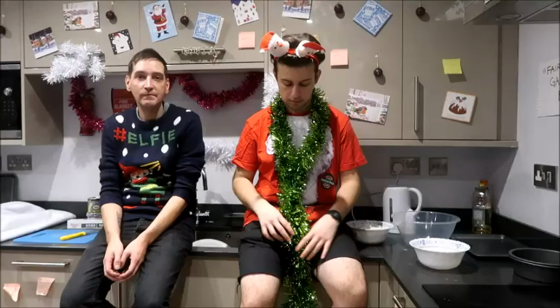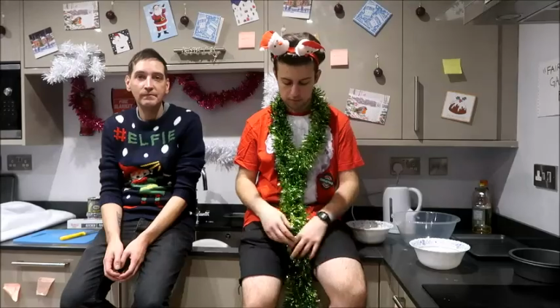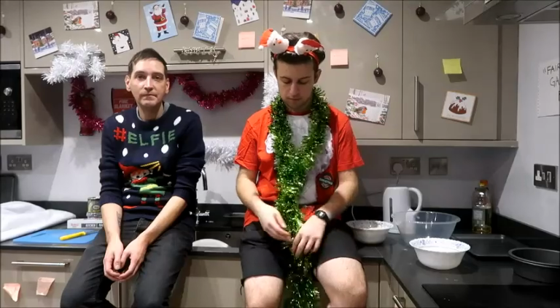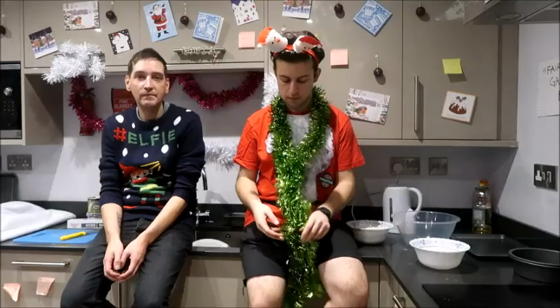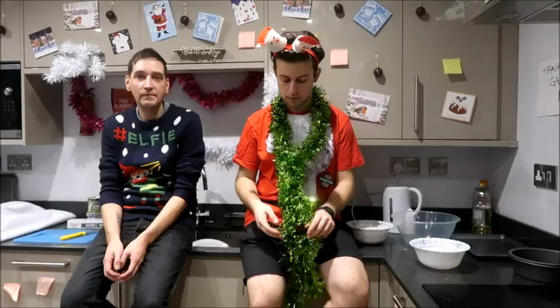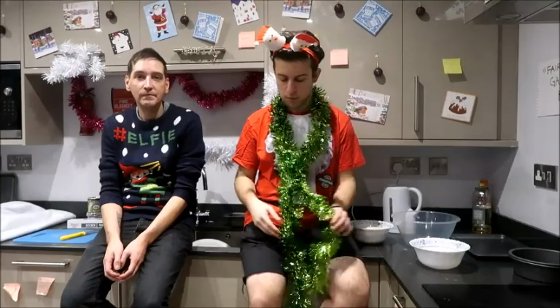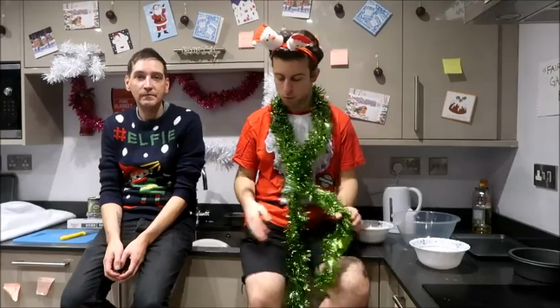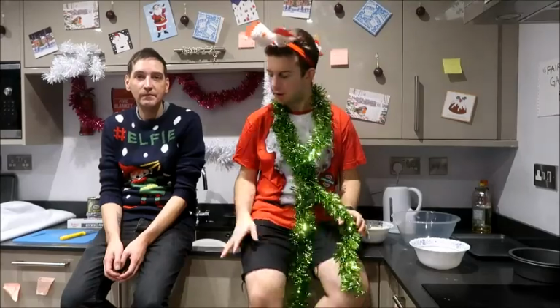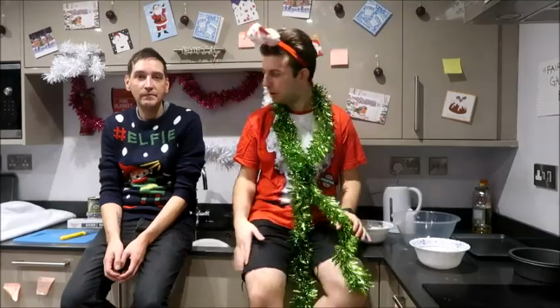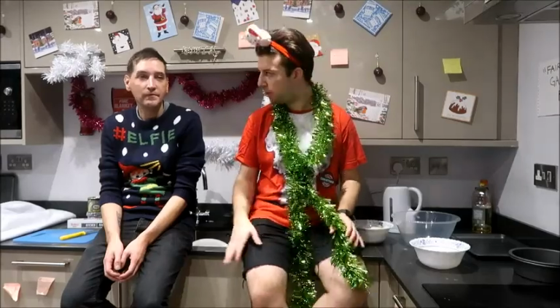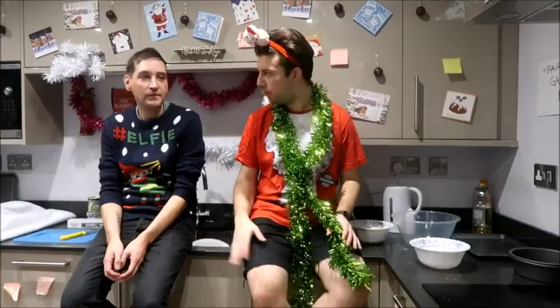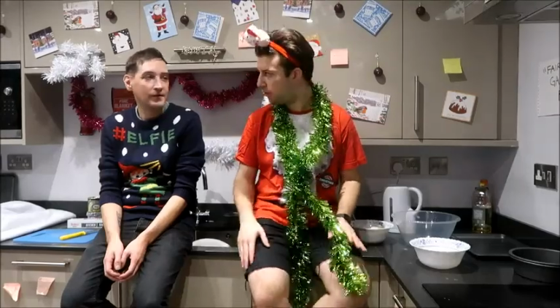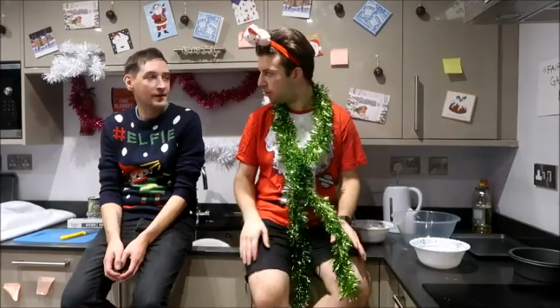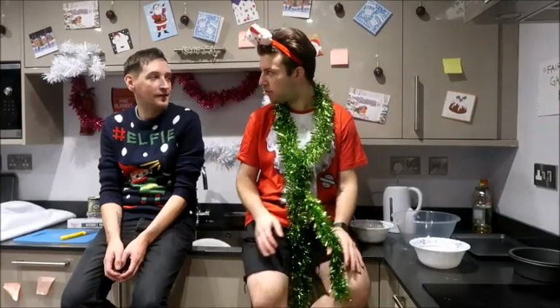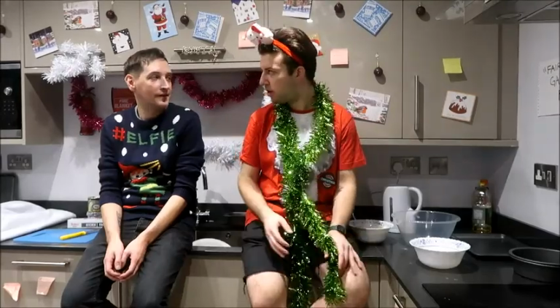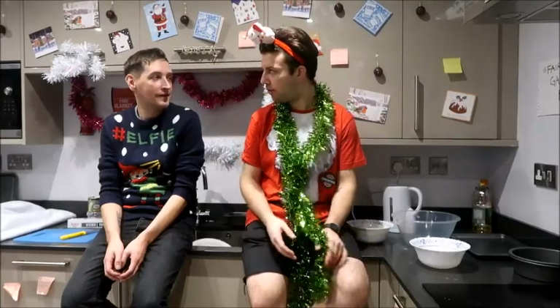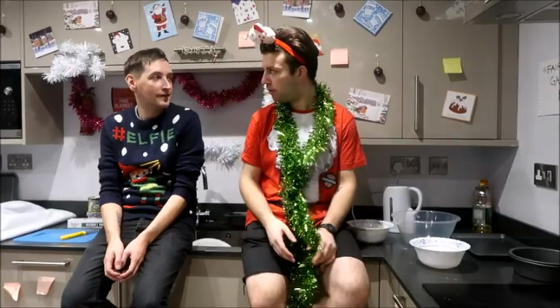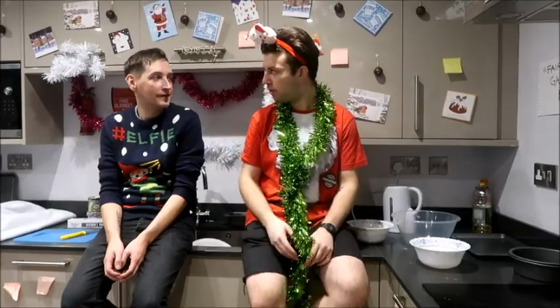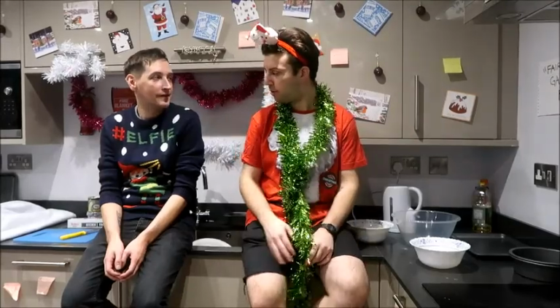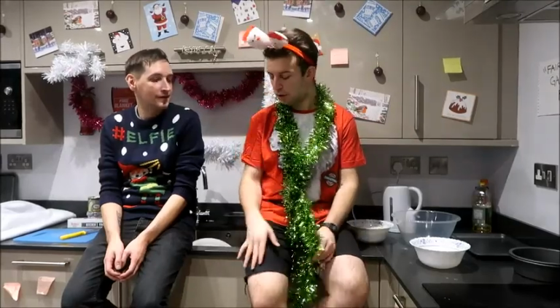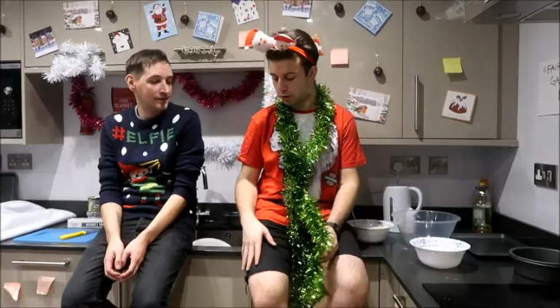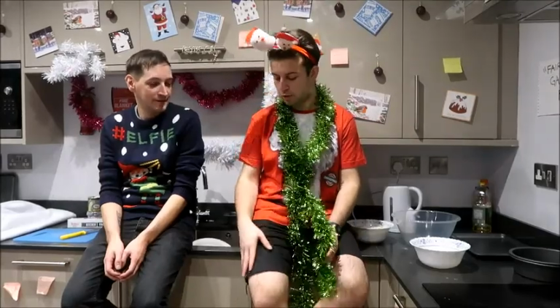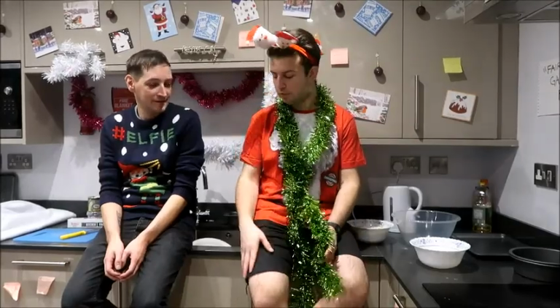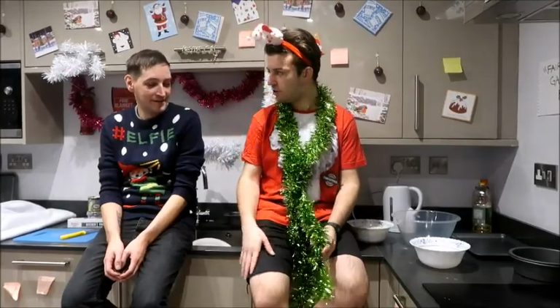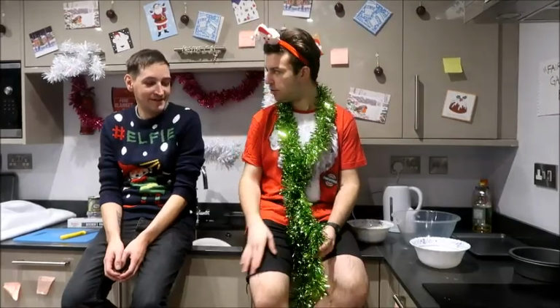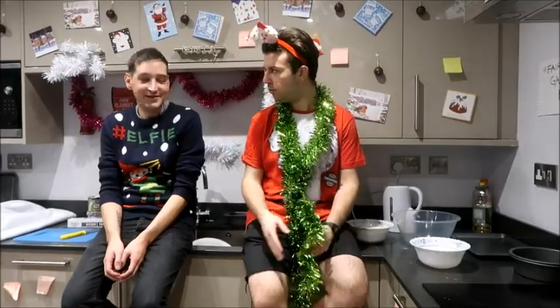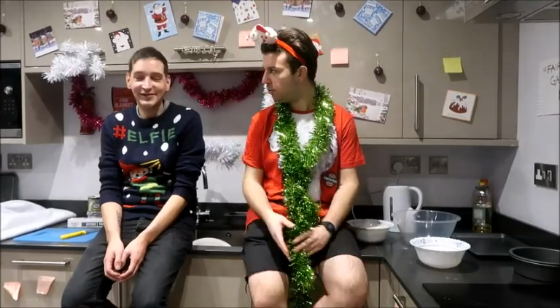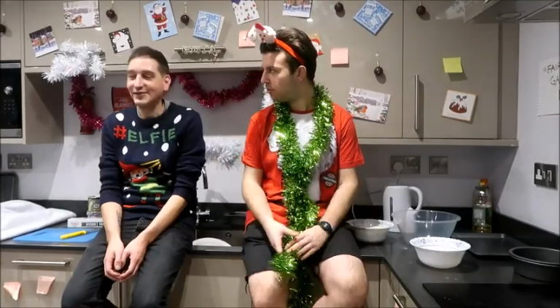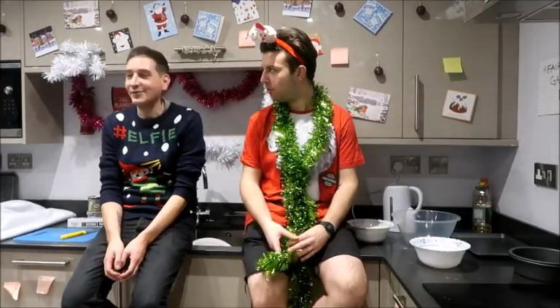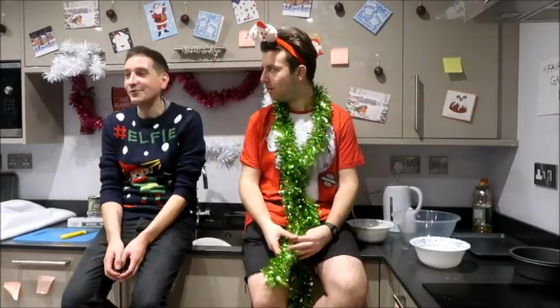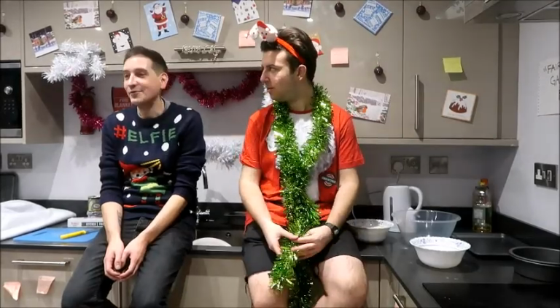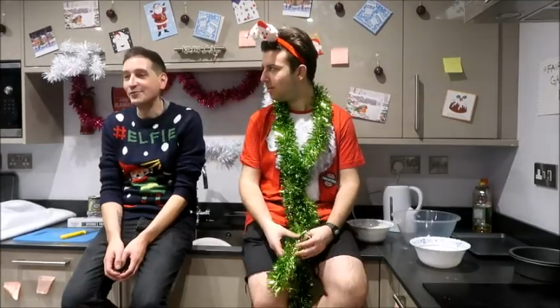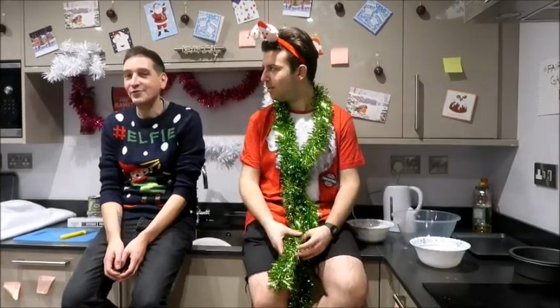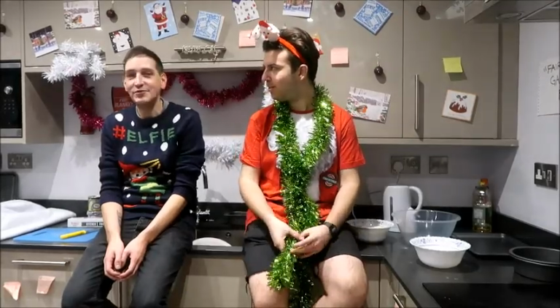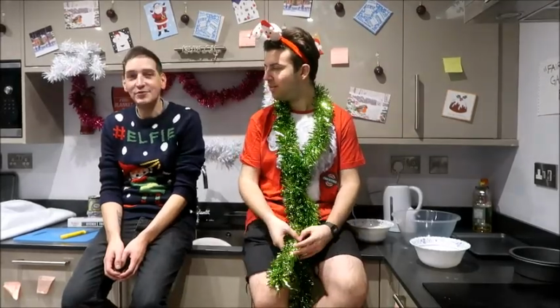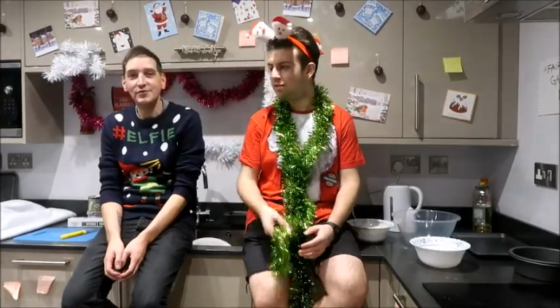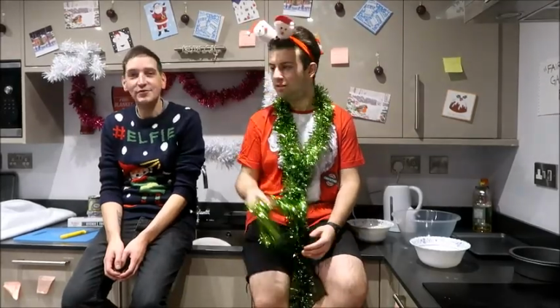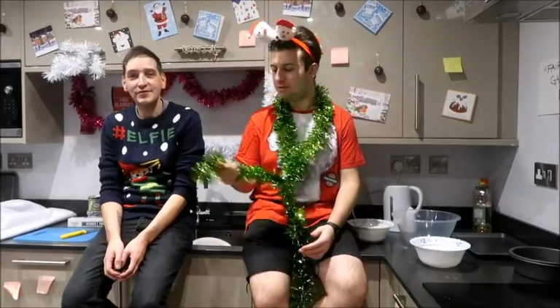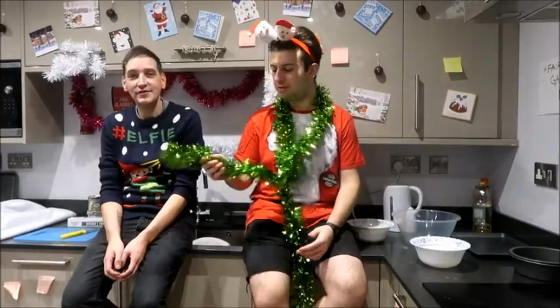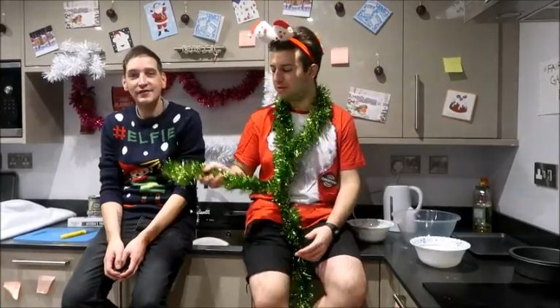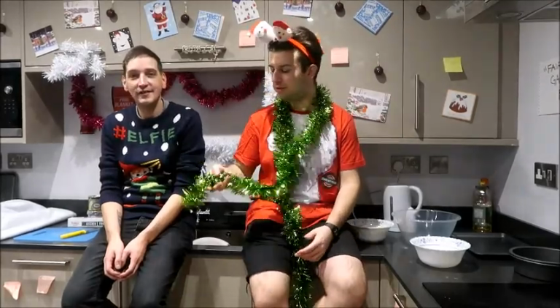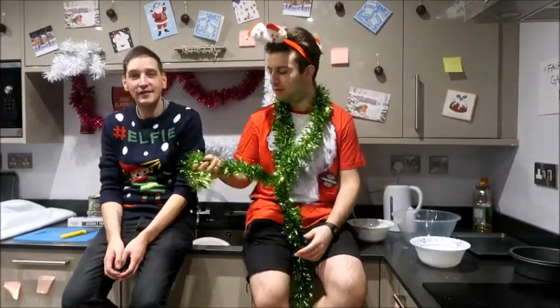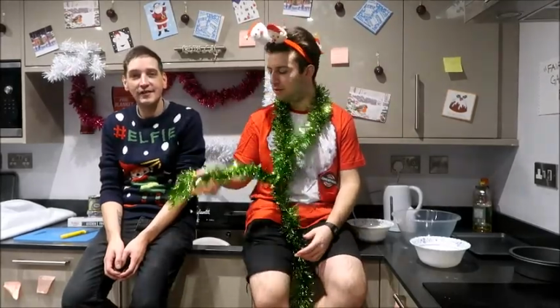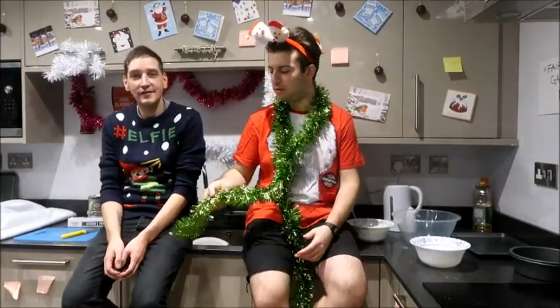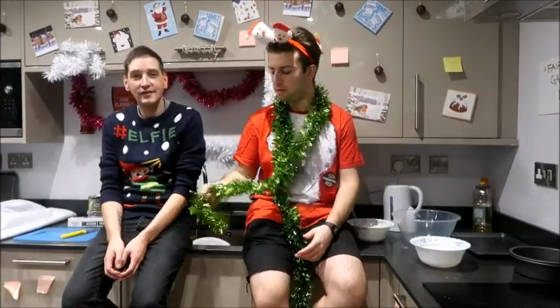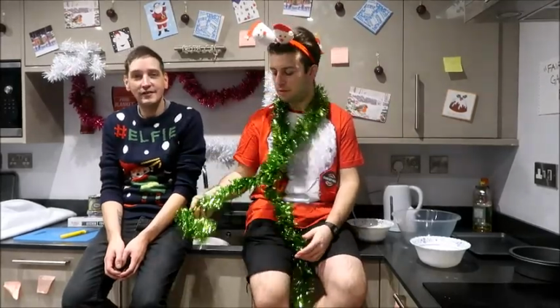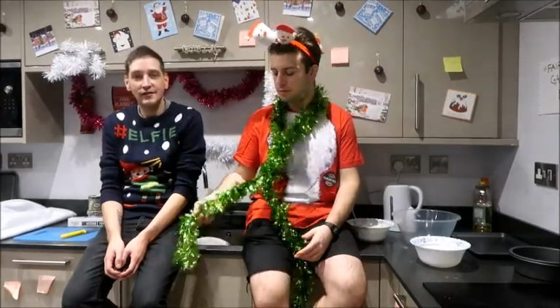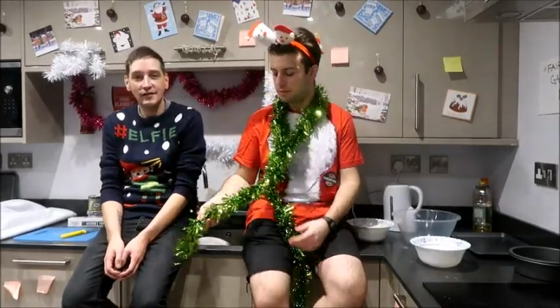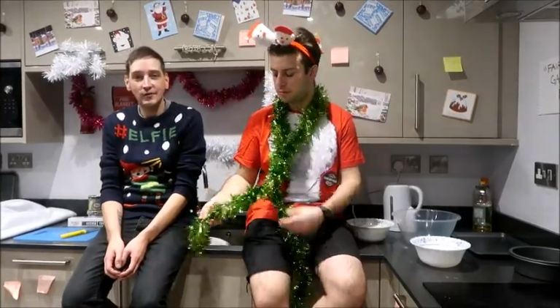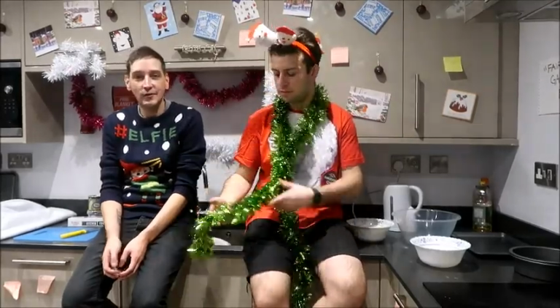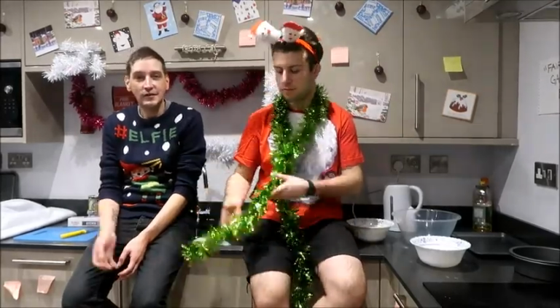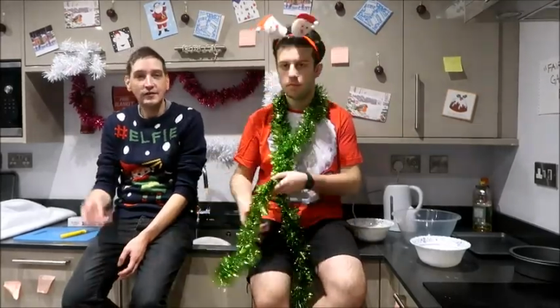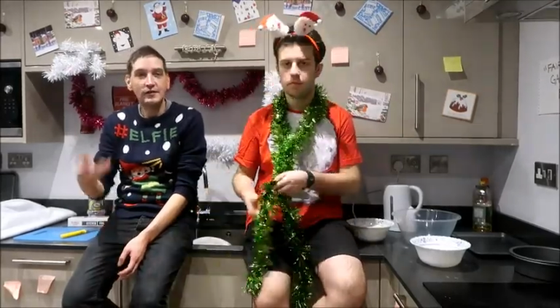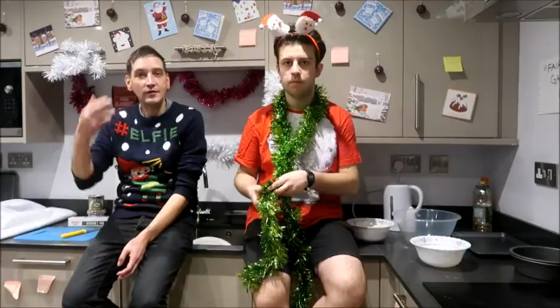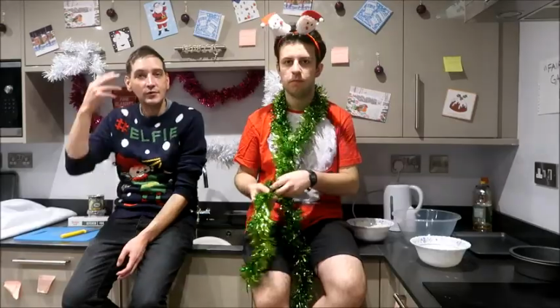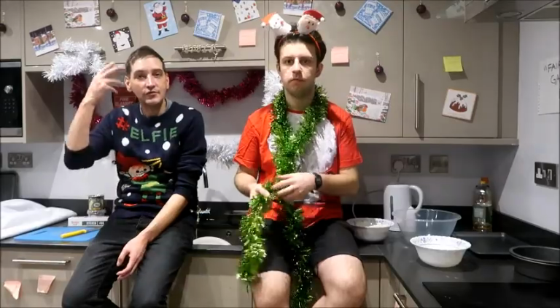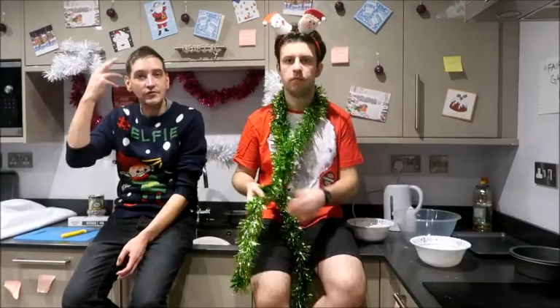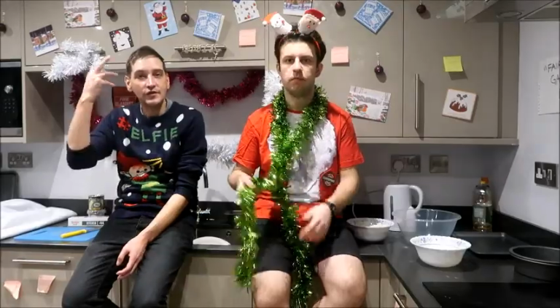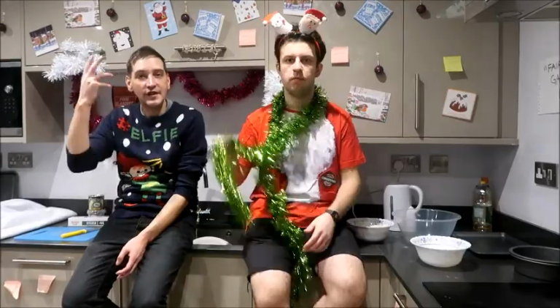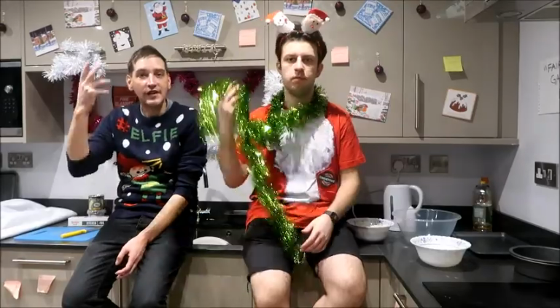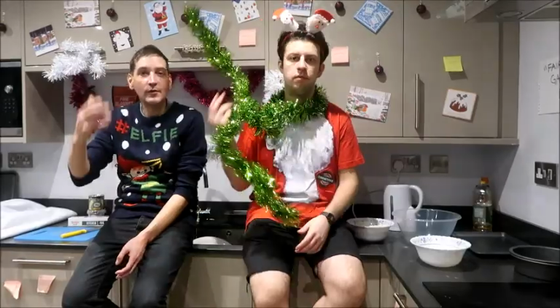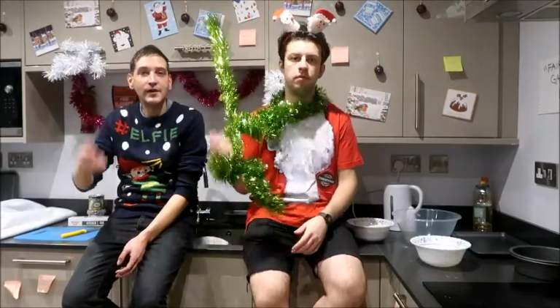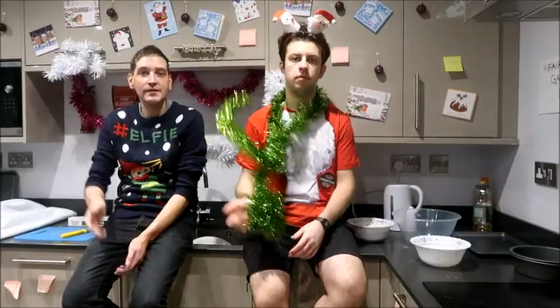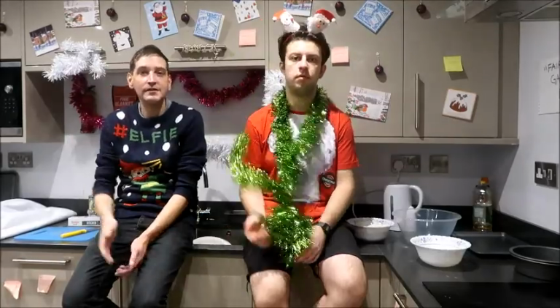I'm wearing gluten-free trousers — I mean gluten-free shorts. Gluten-free shorts. I'm wearing gluten-free hair wax.